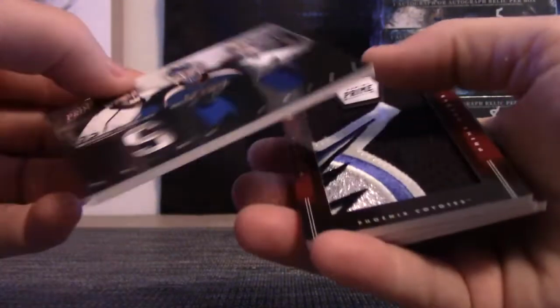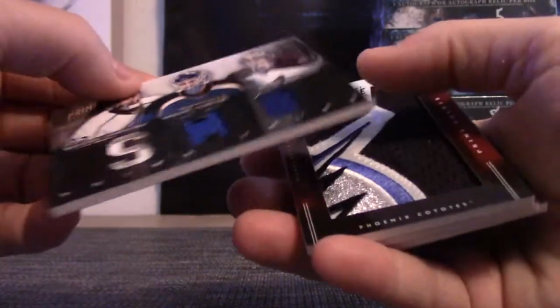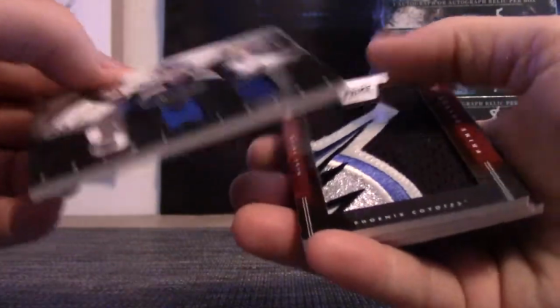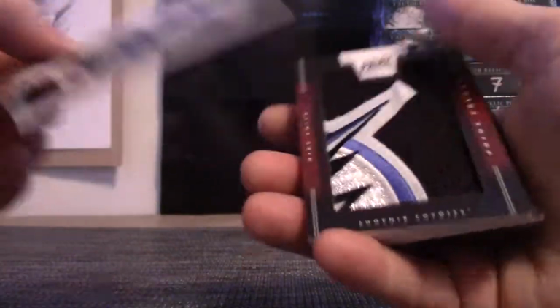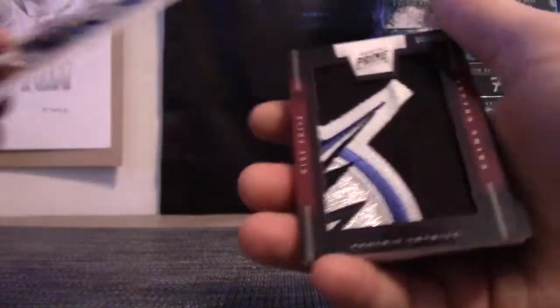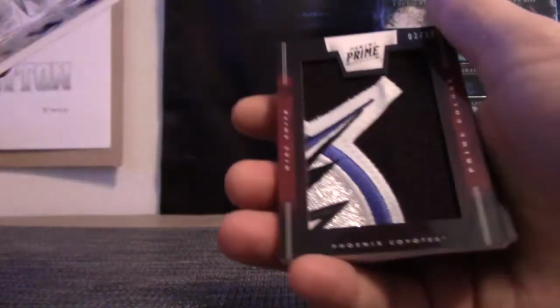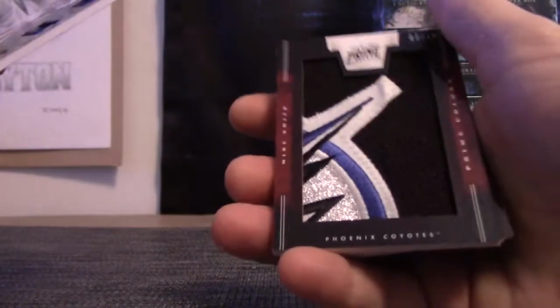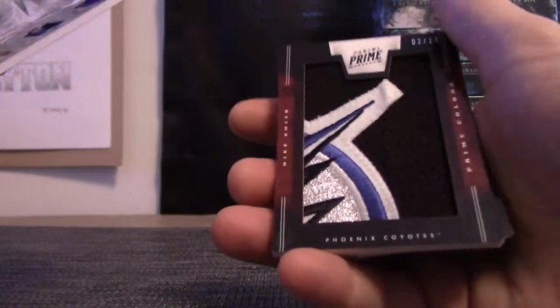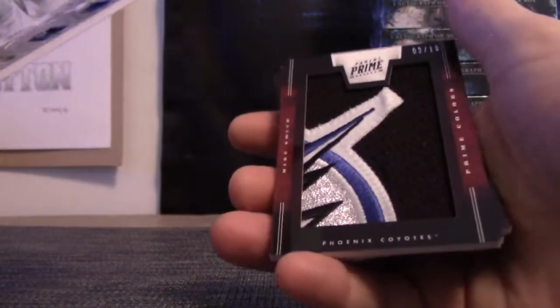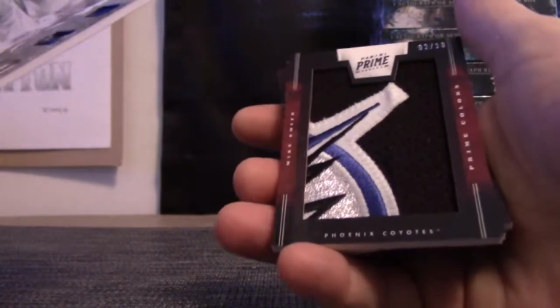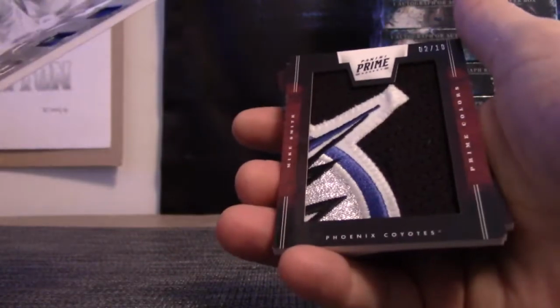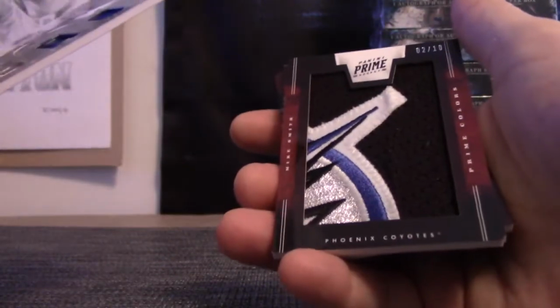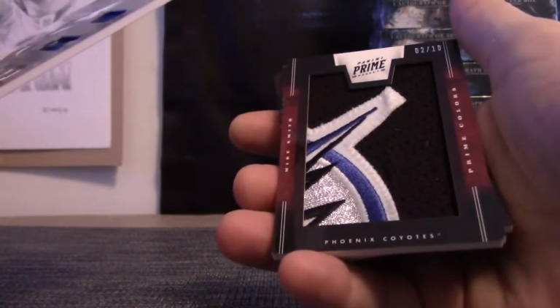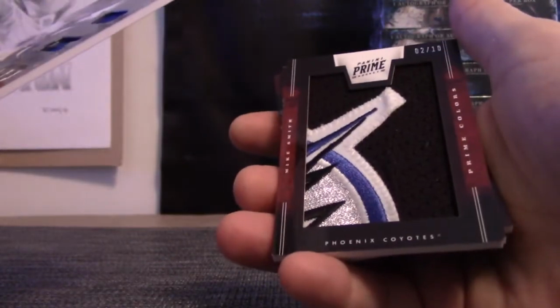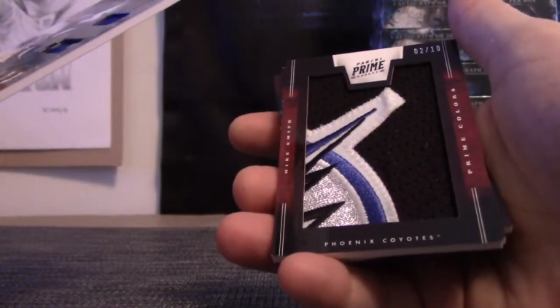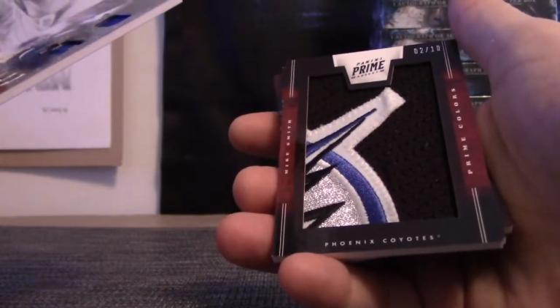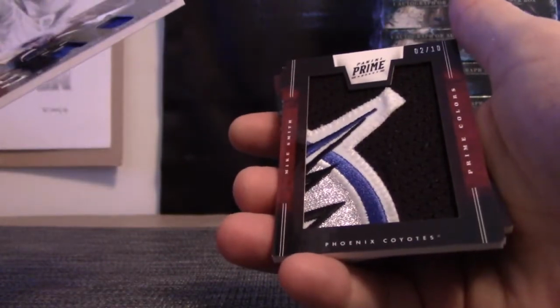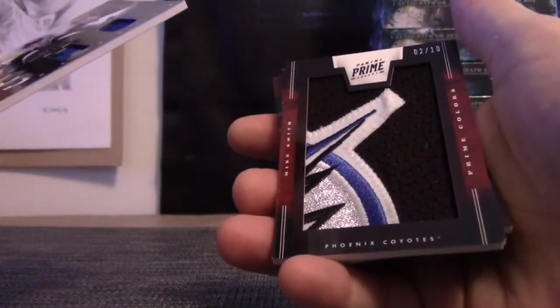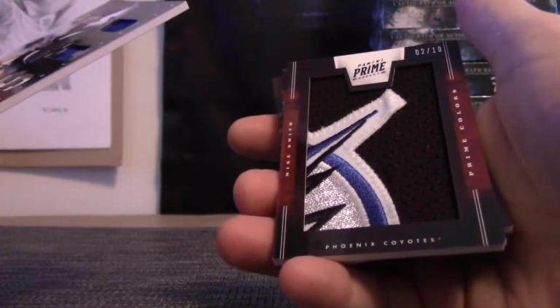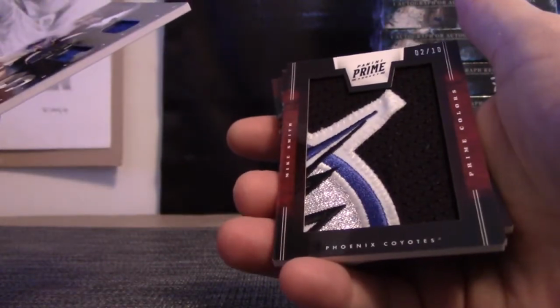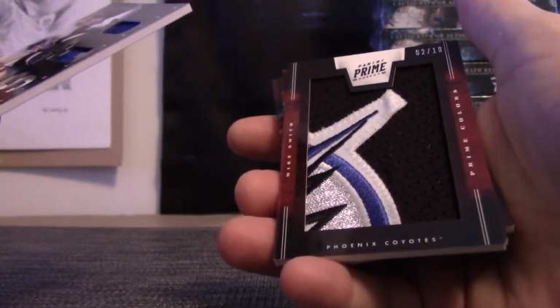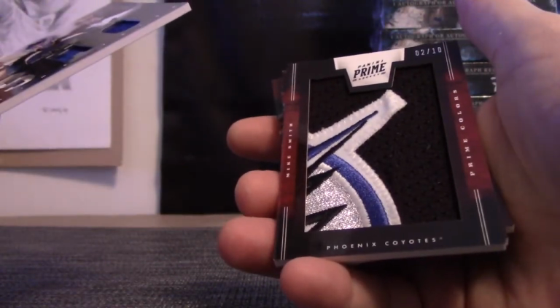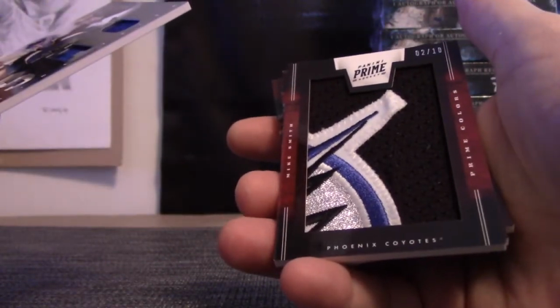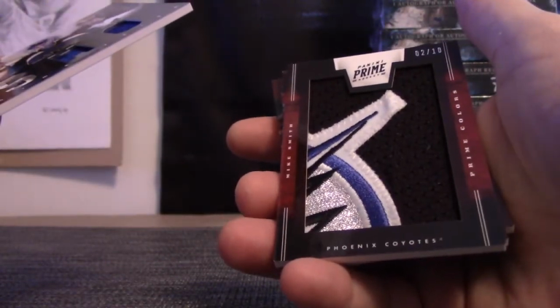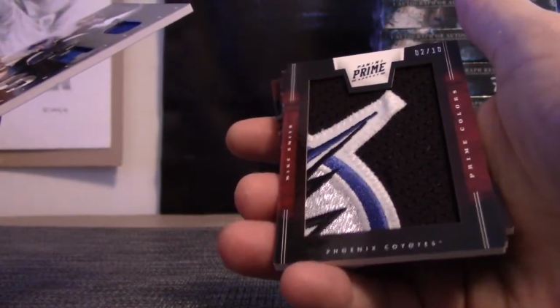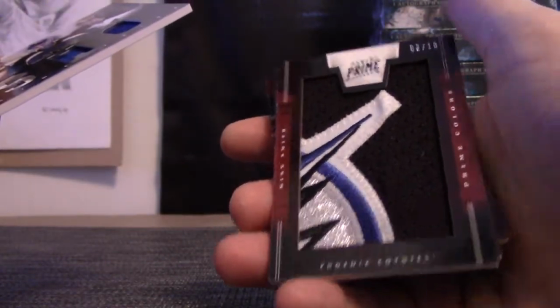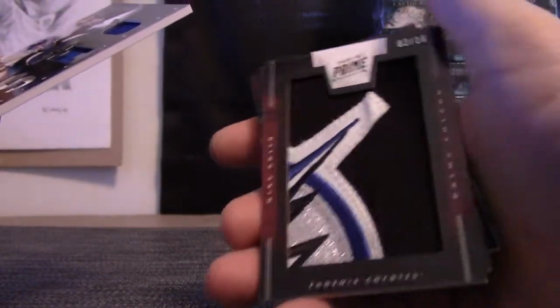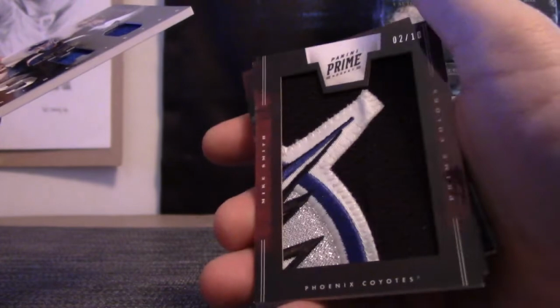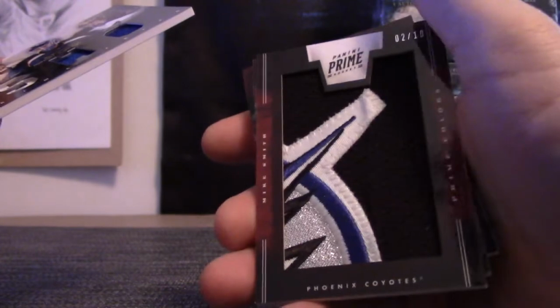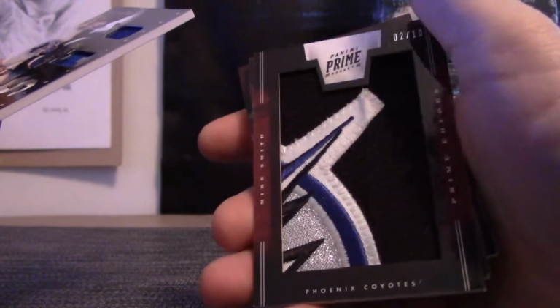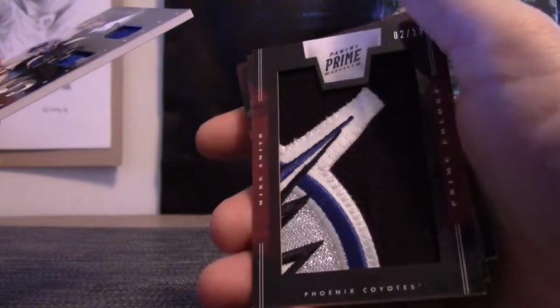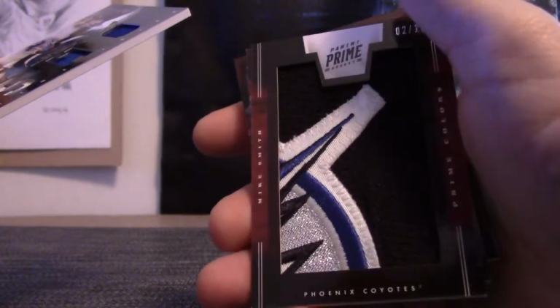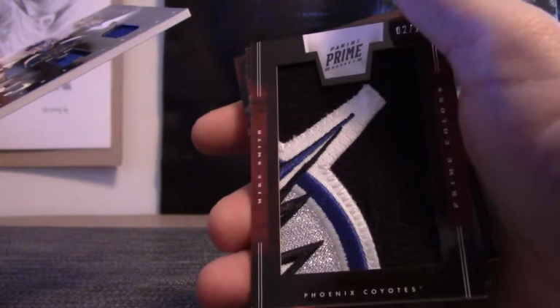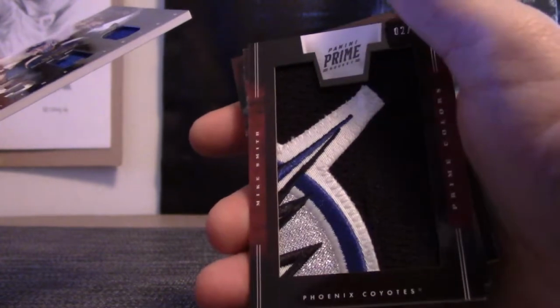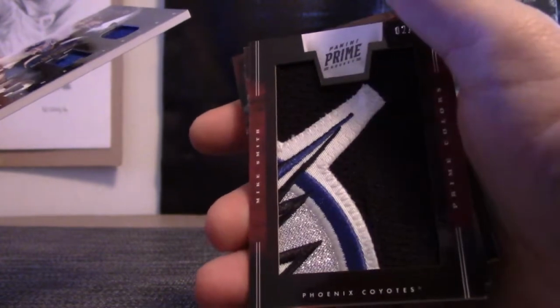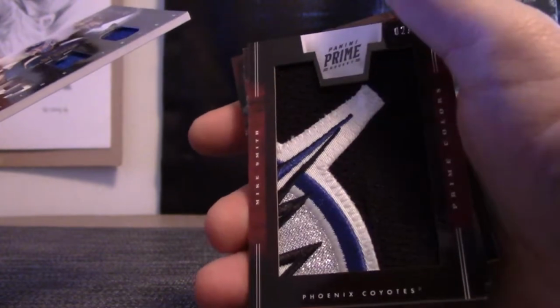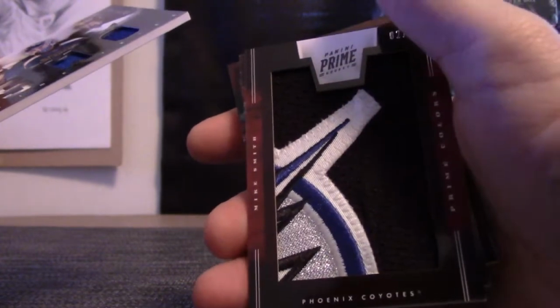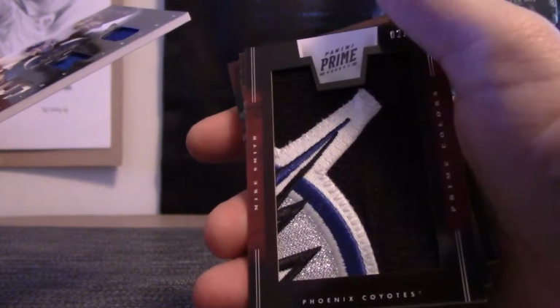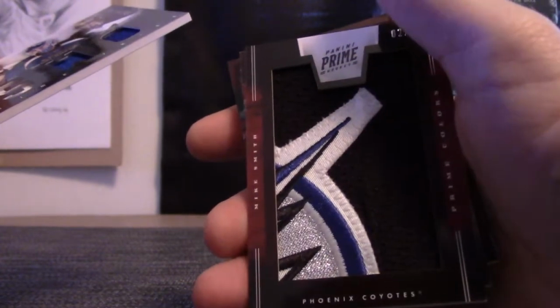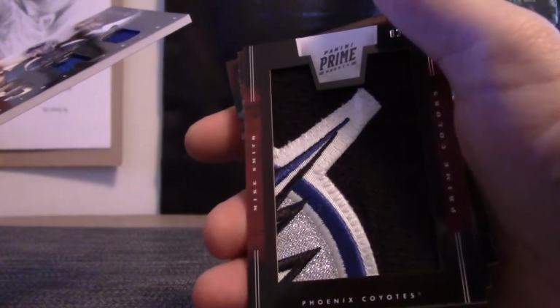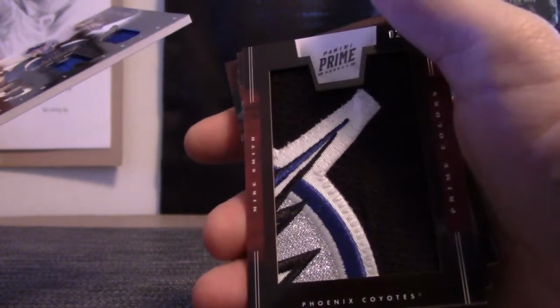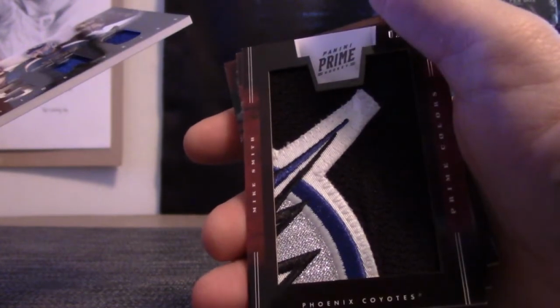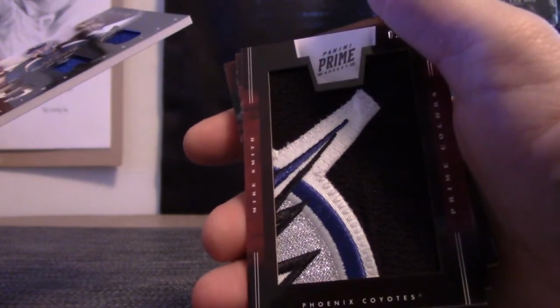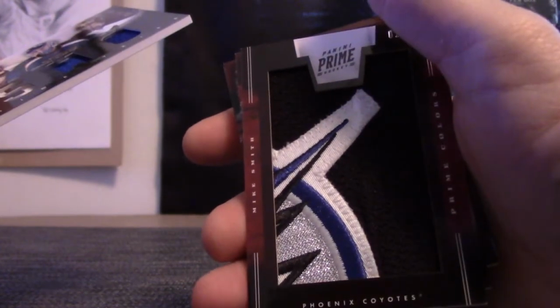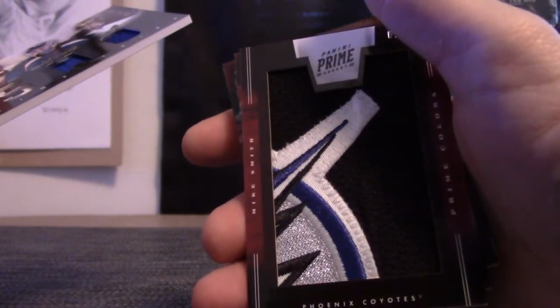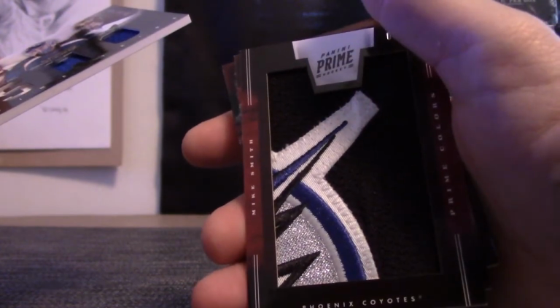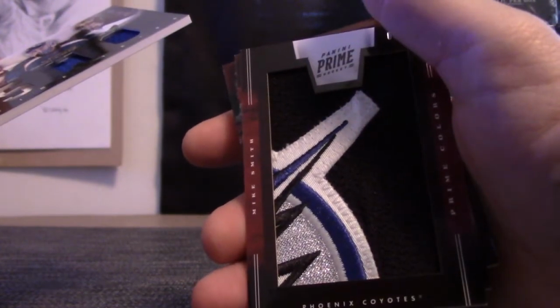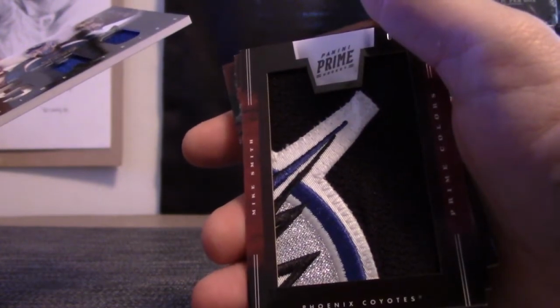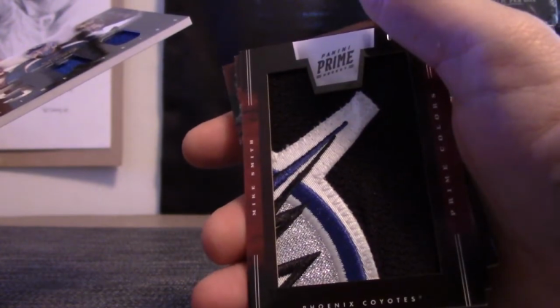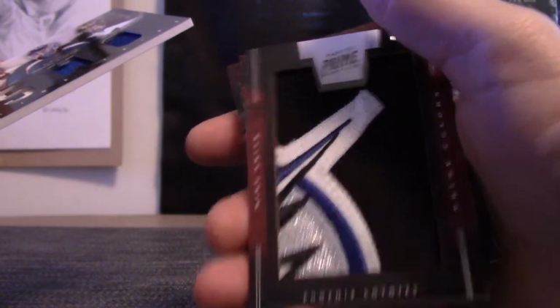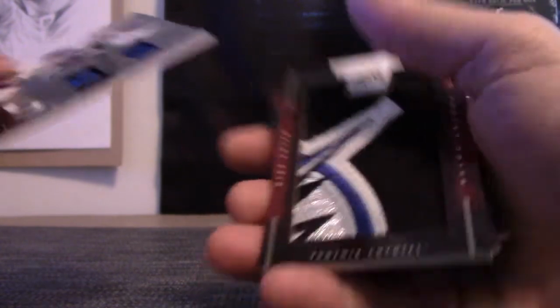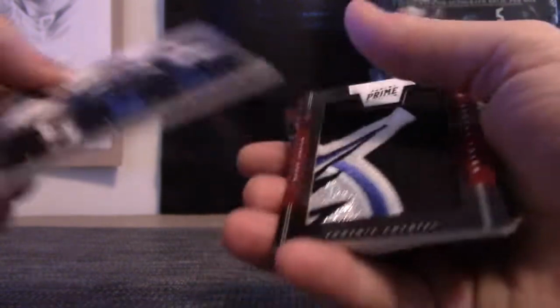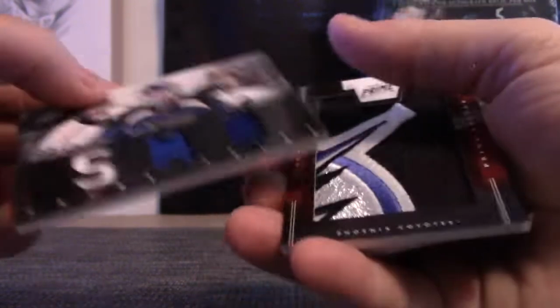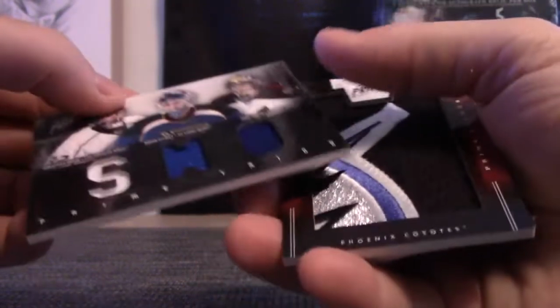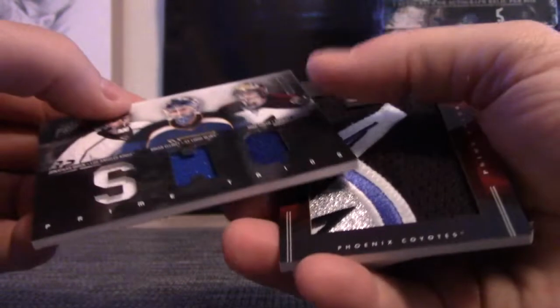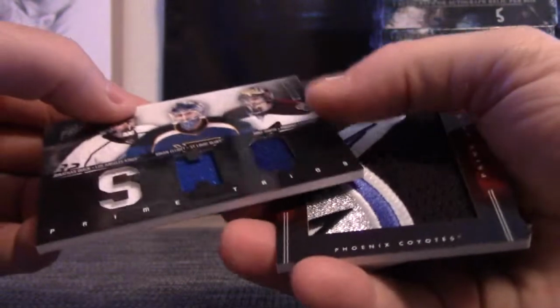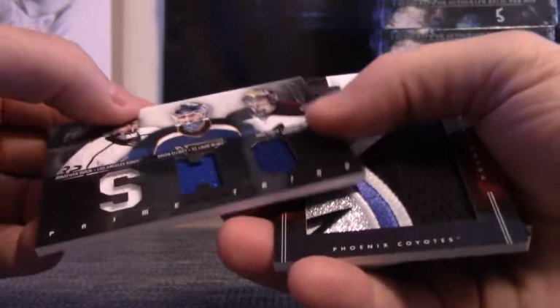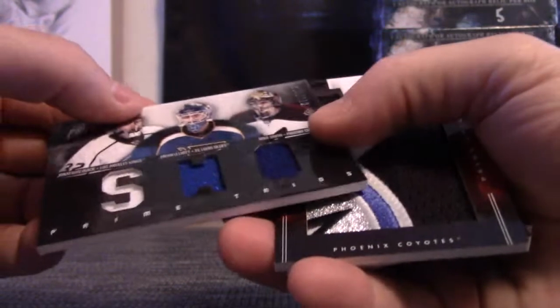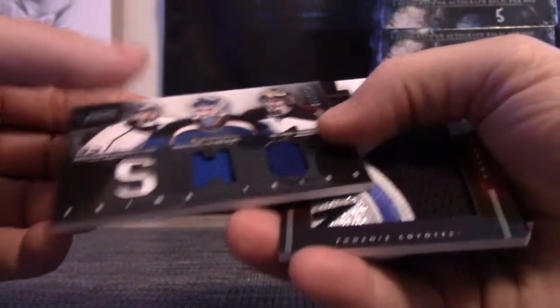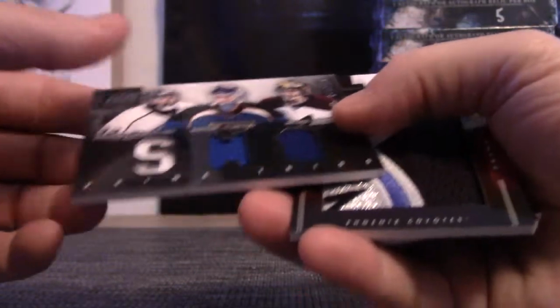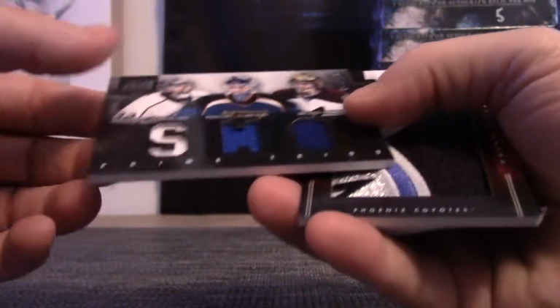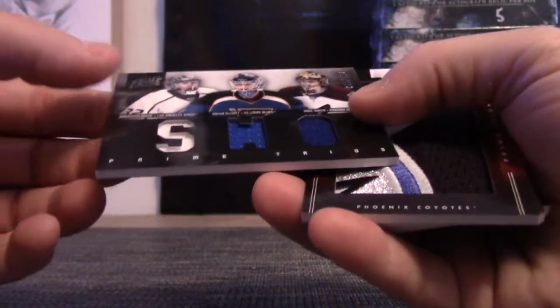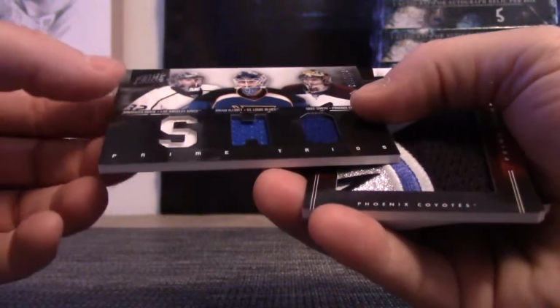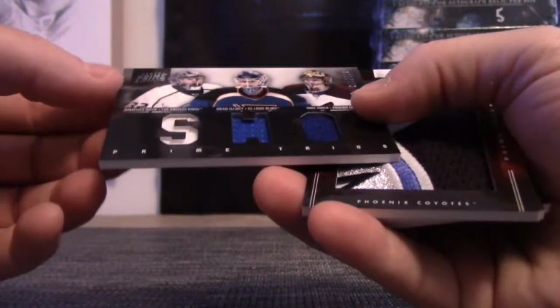We did get one of those prime patches — those are so cool-looking, especially if you get the center of it.